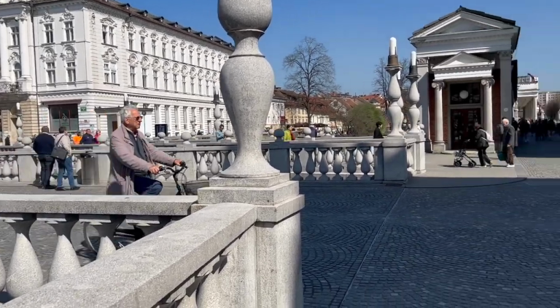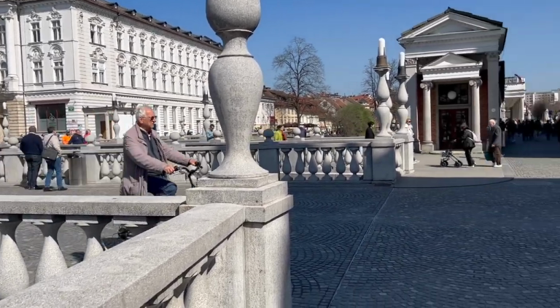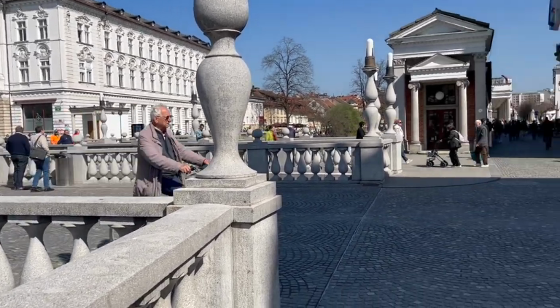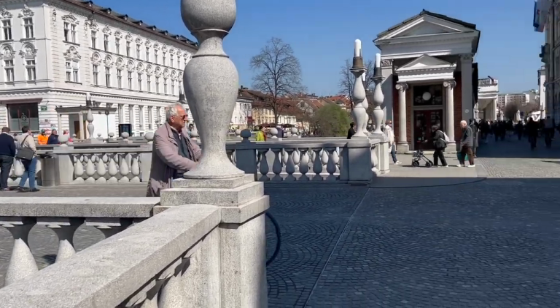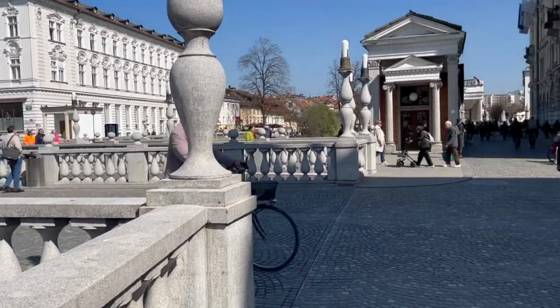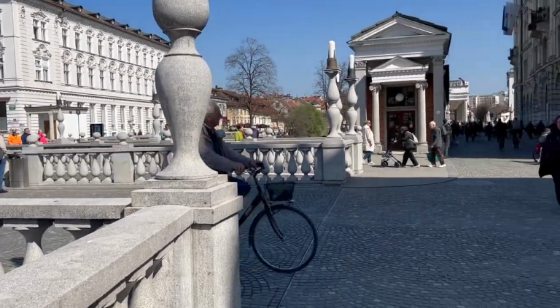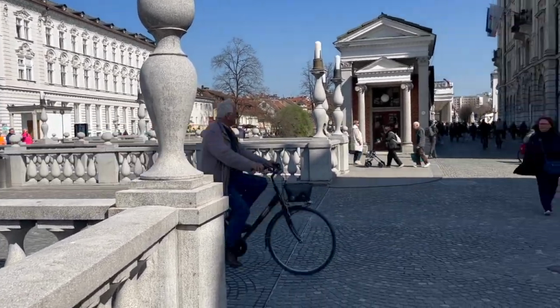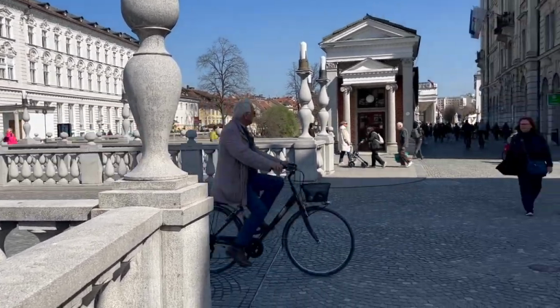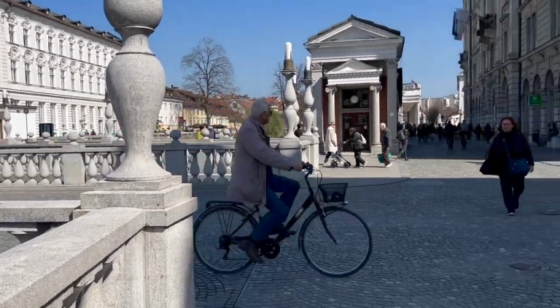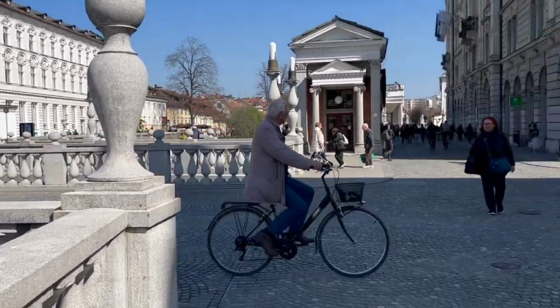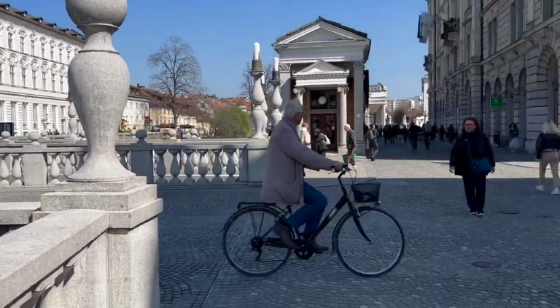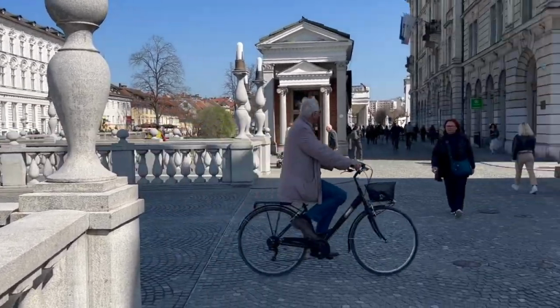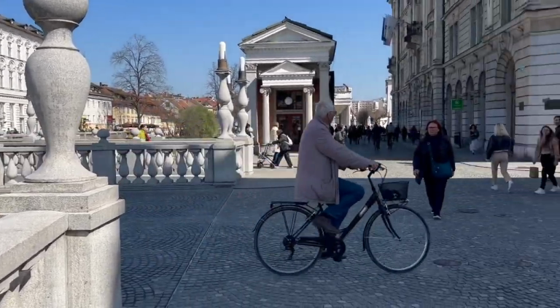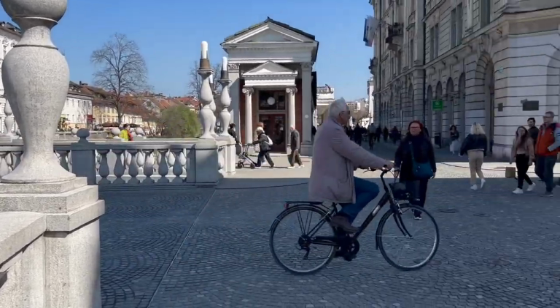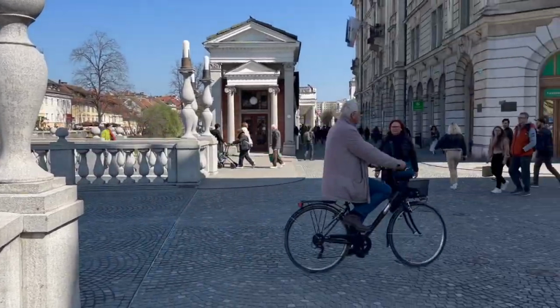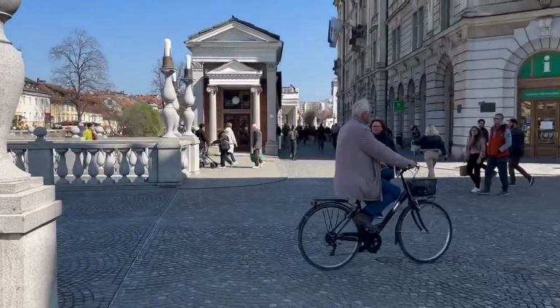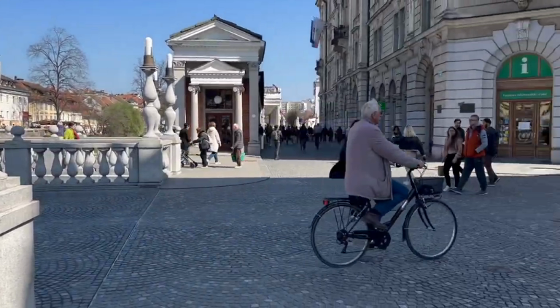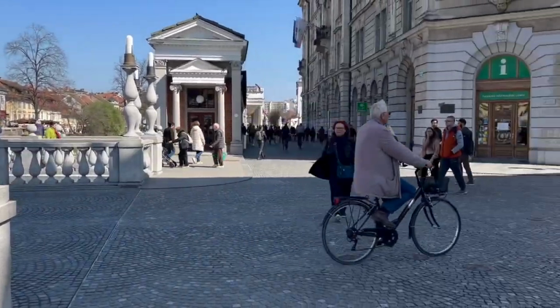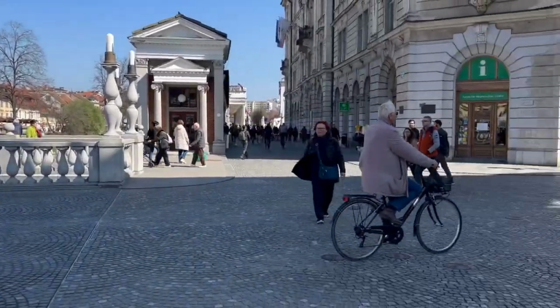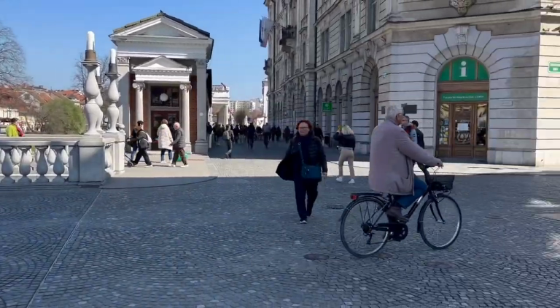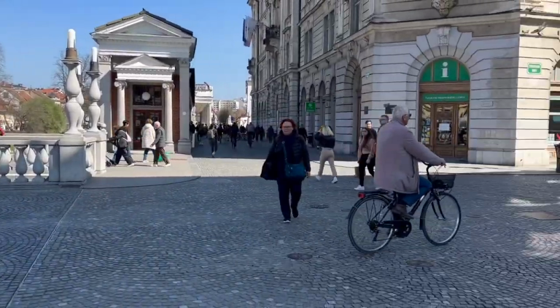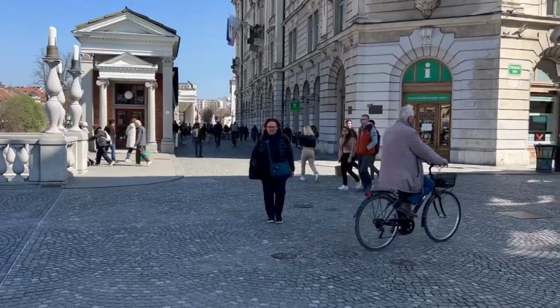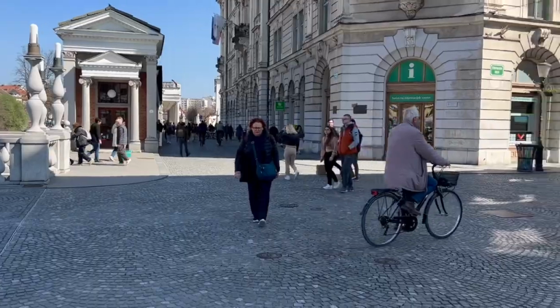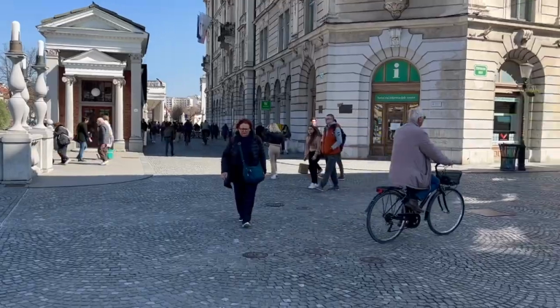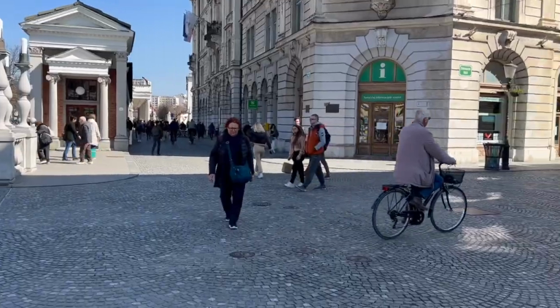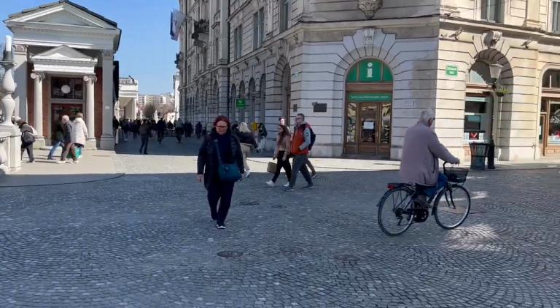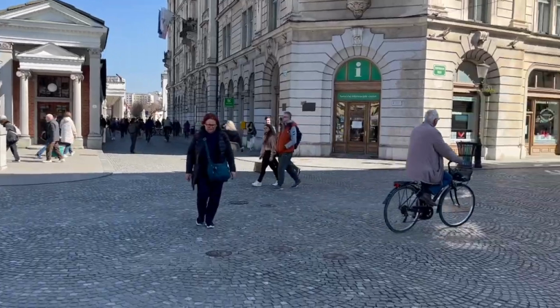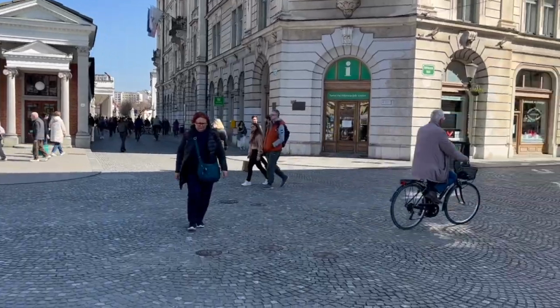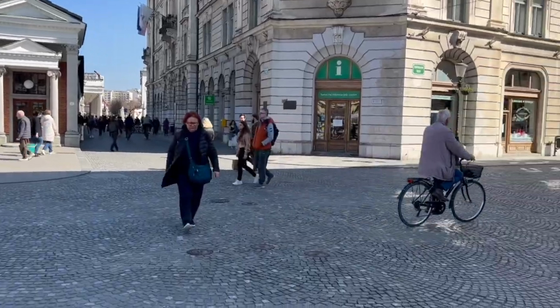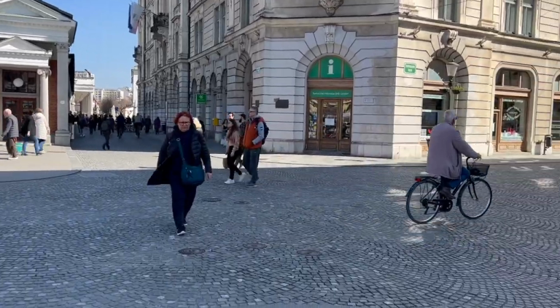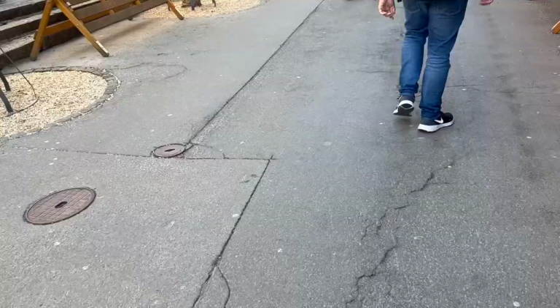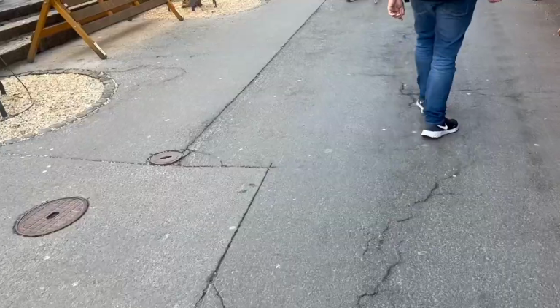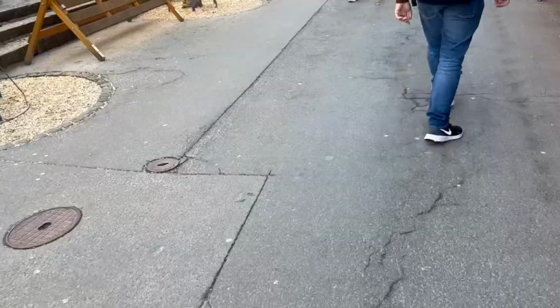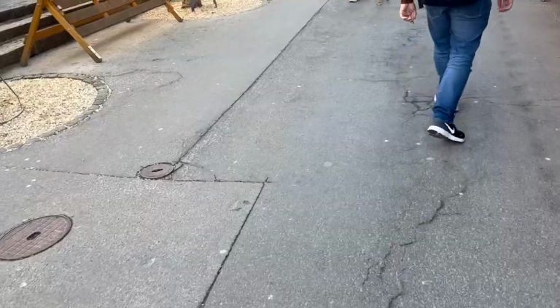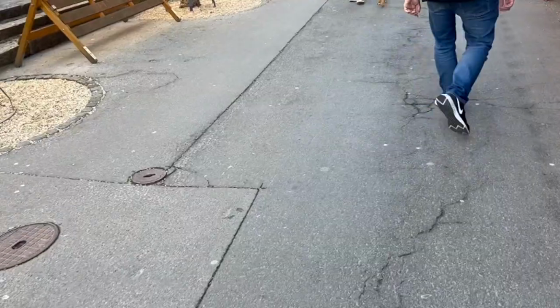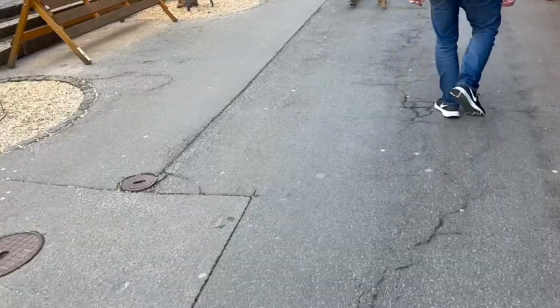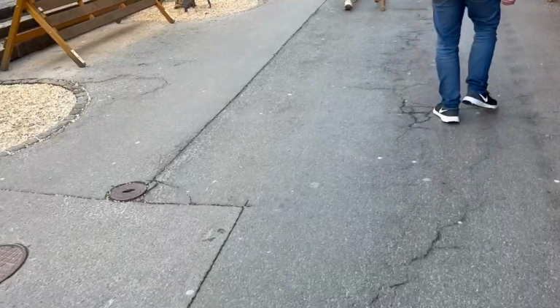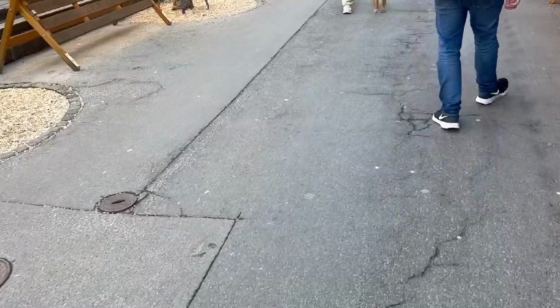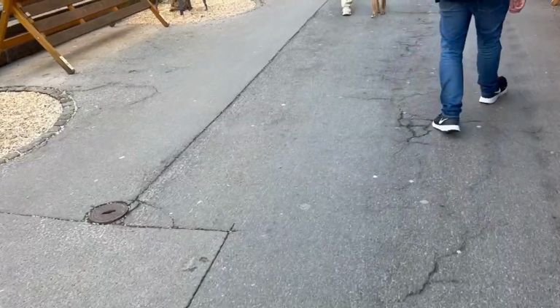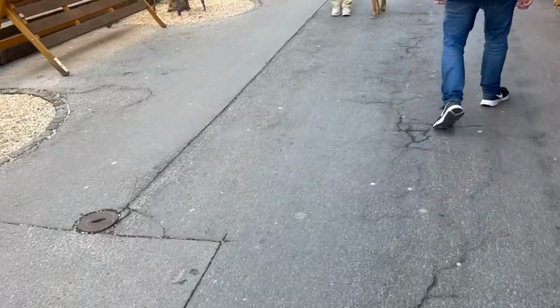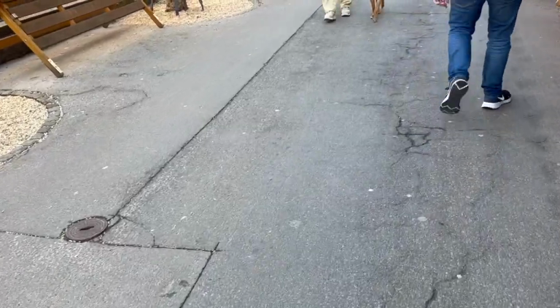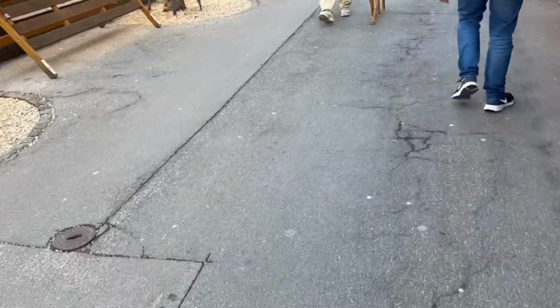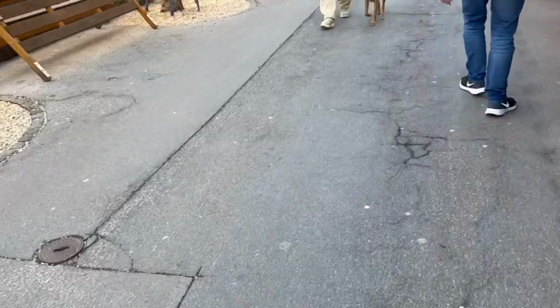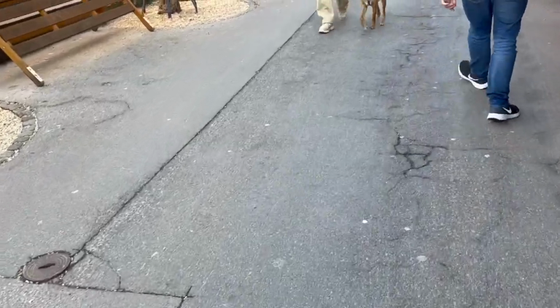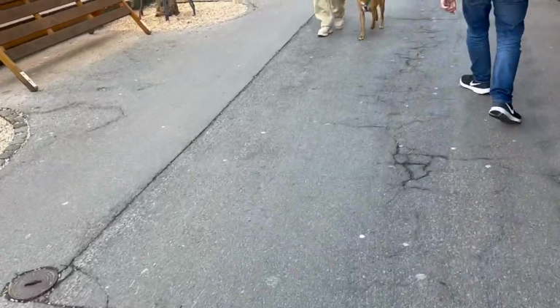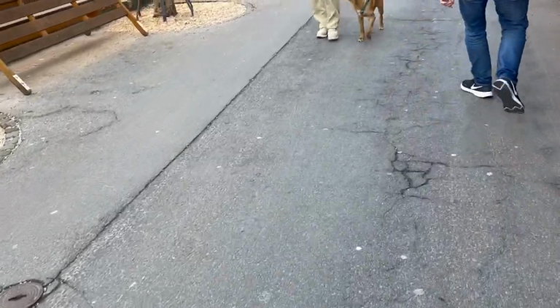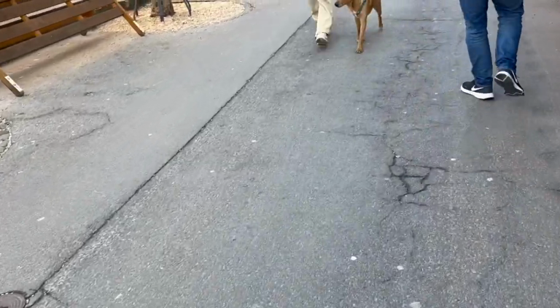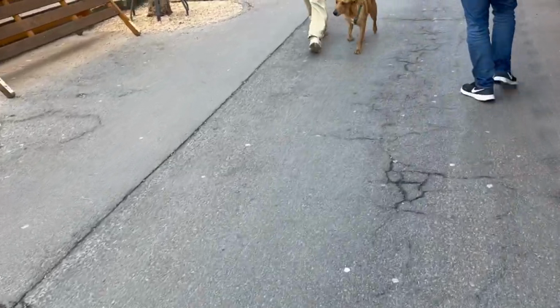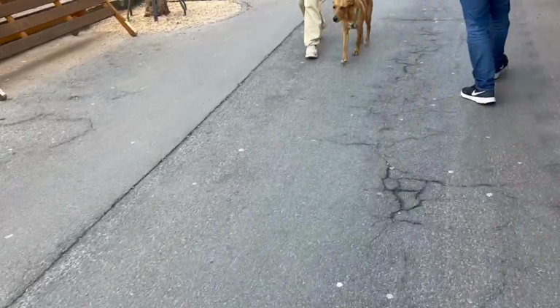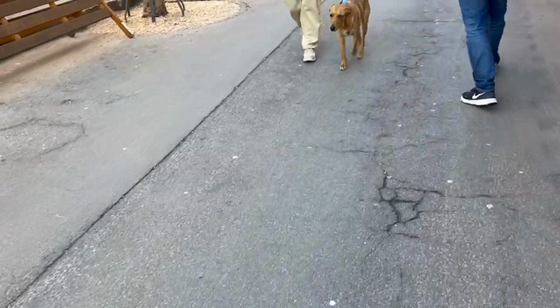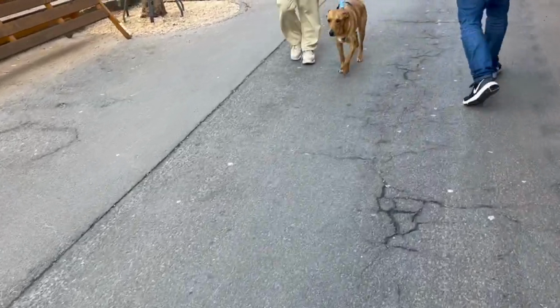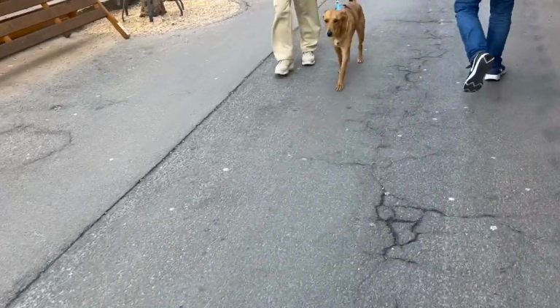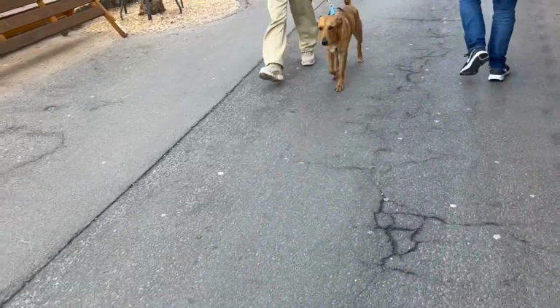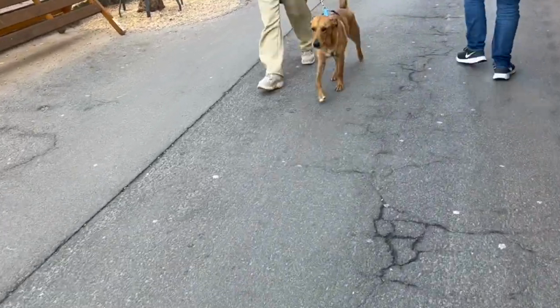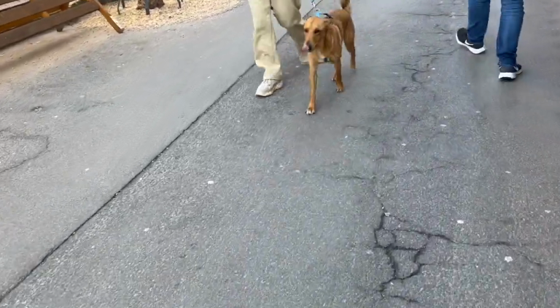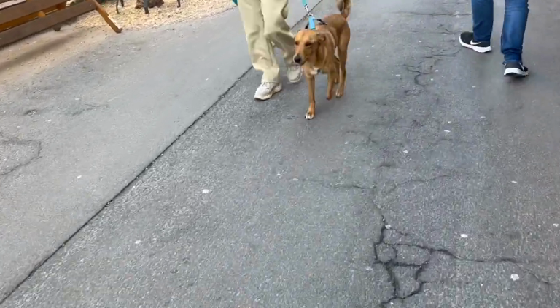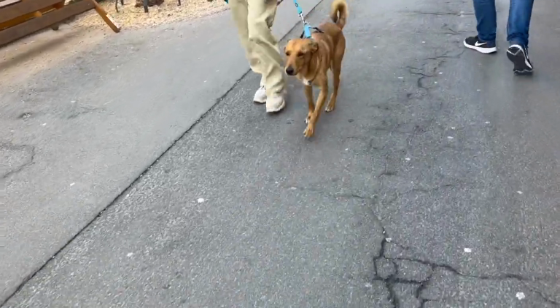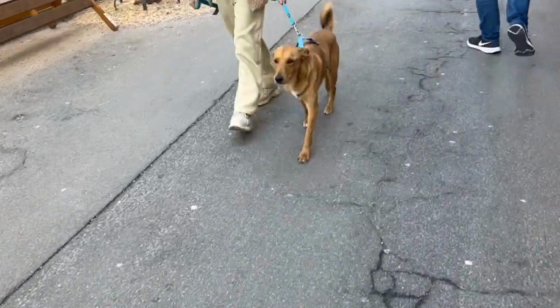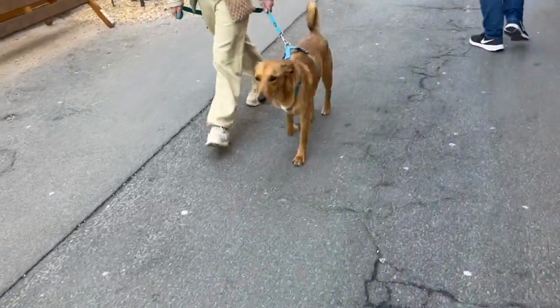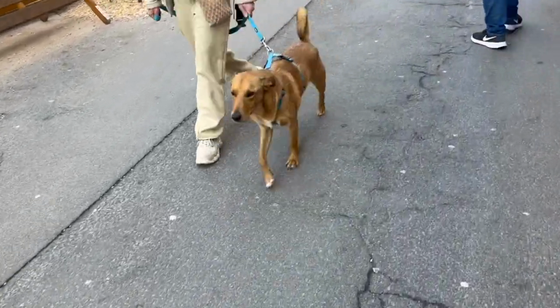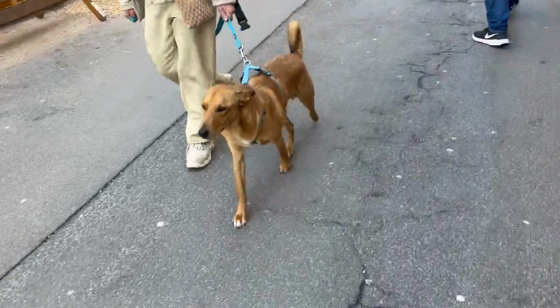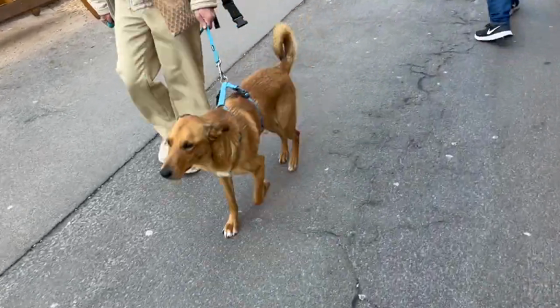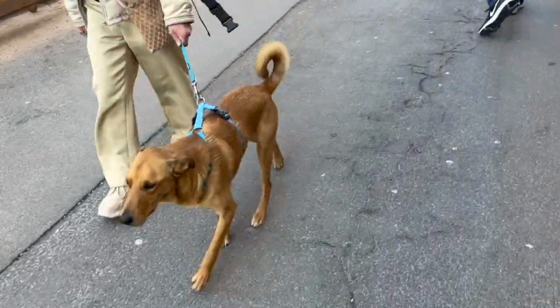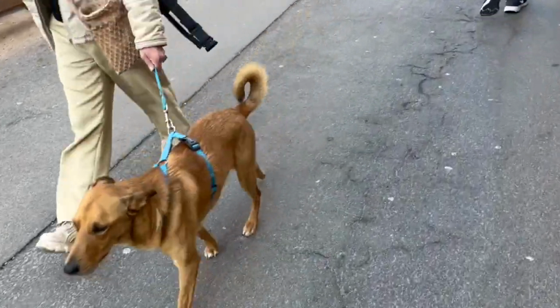I'm not sure this guy's delivering anything. Keep an eye out for doggies — they are everywhere.